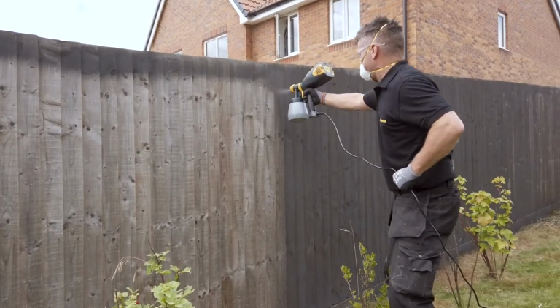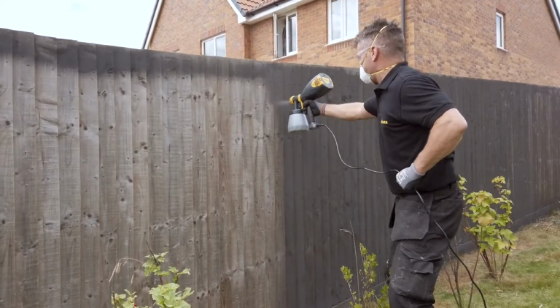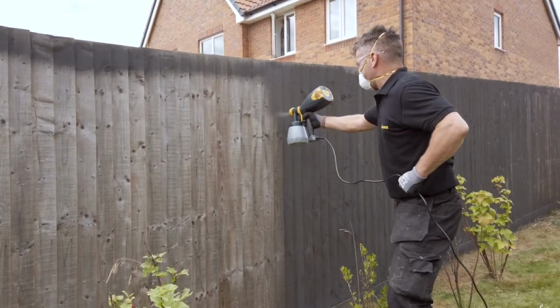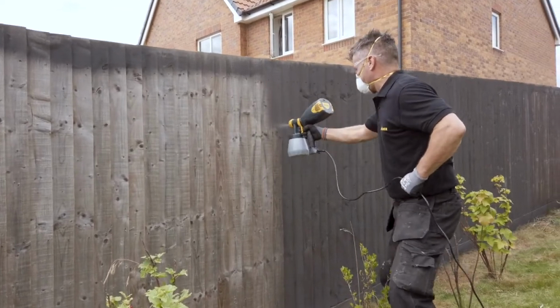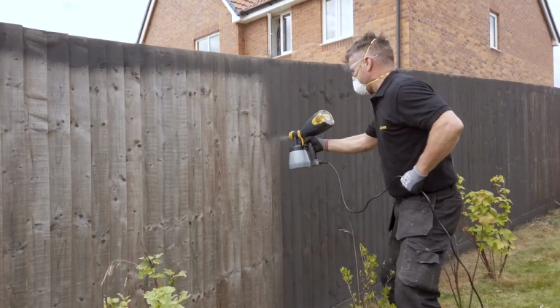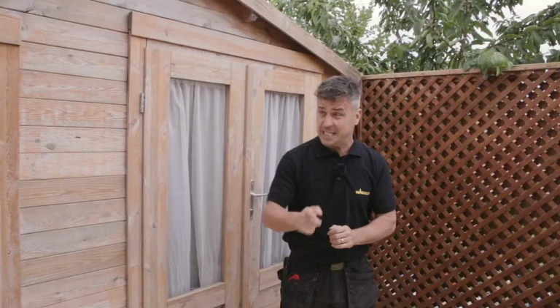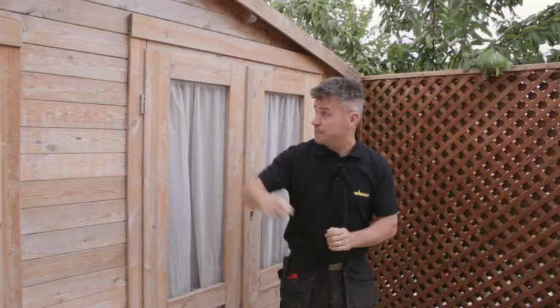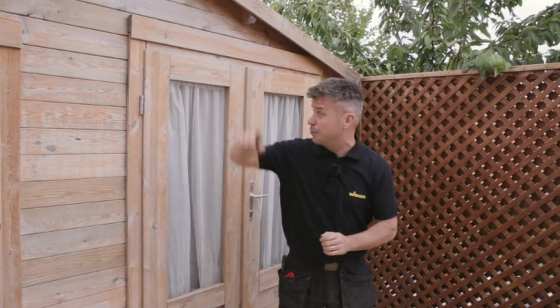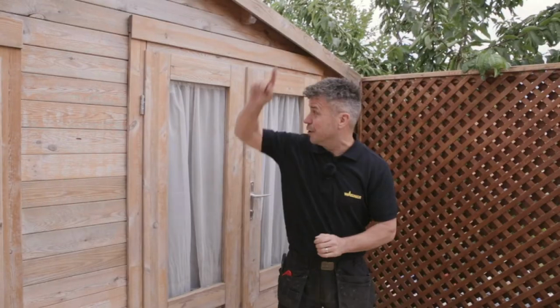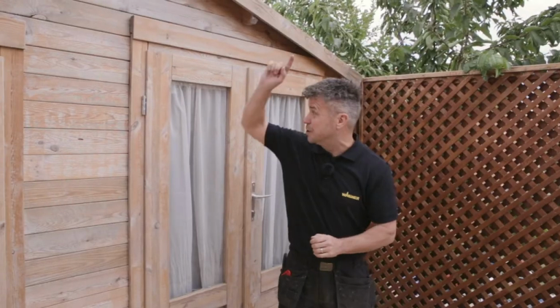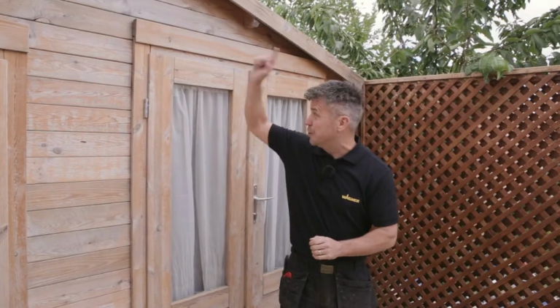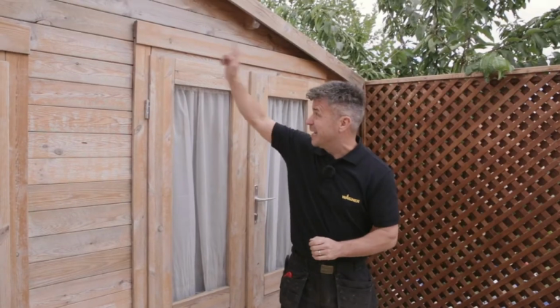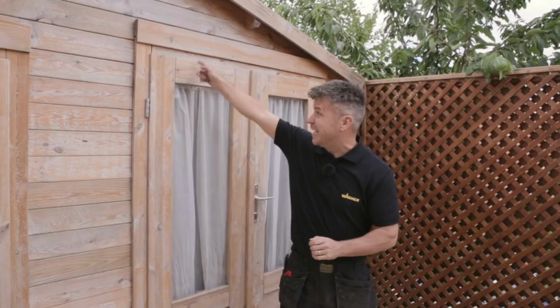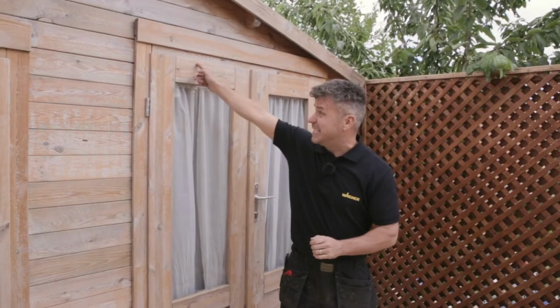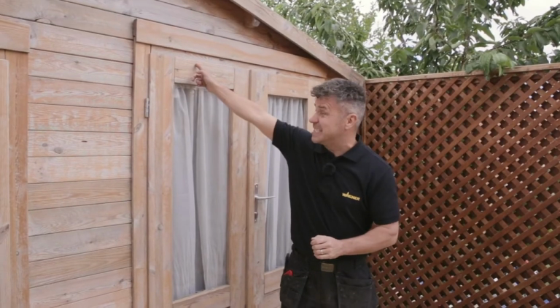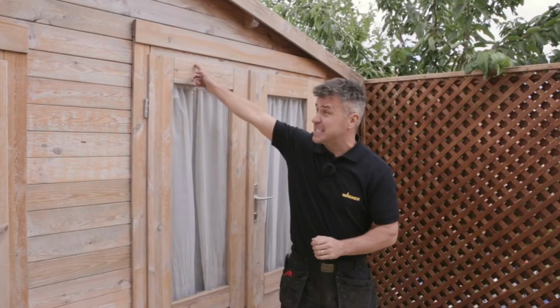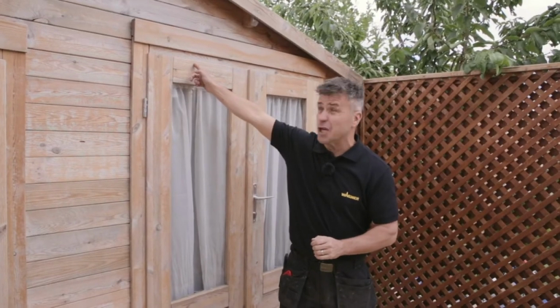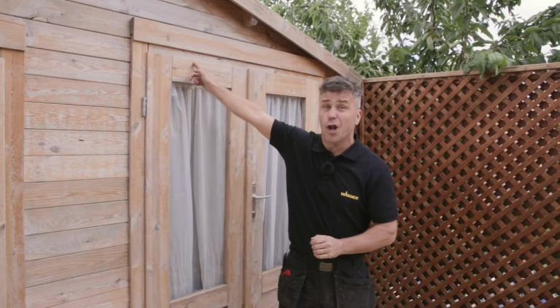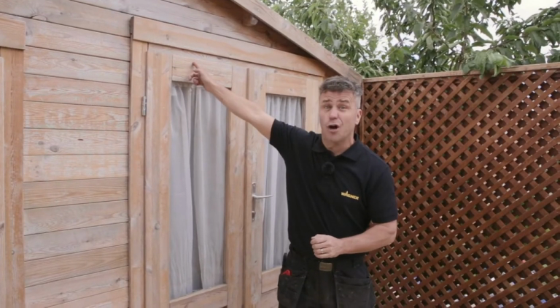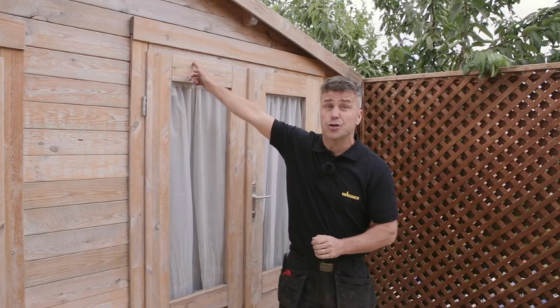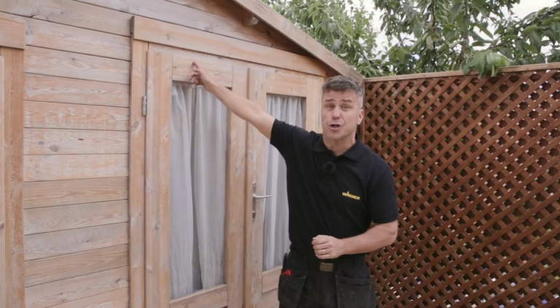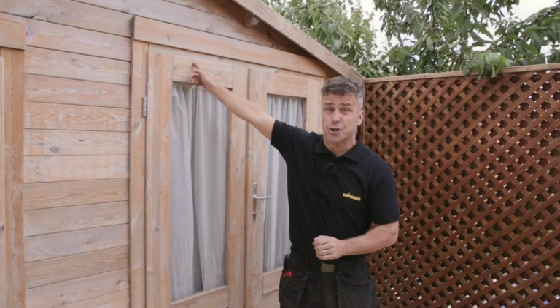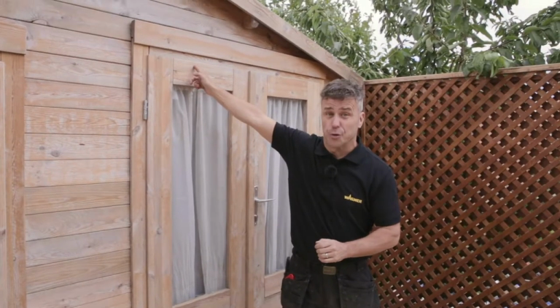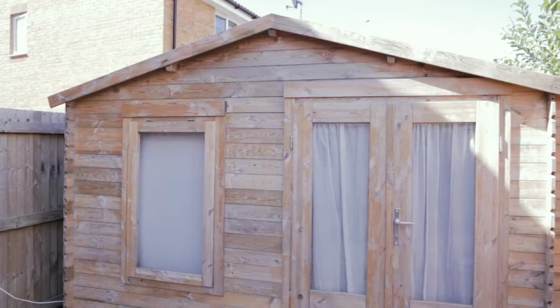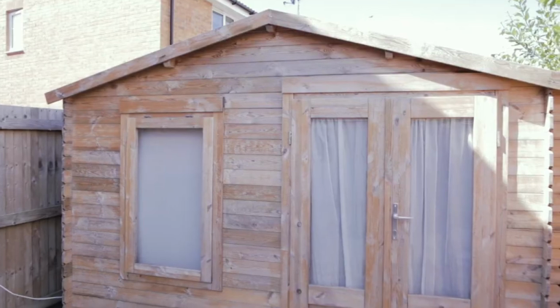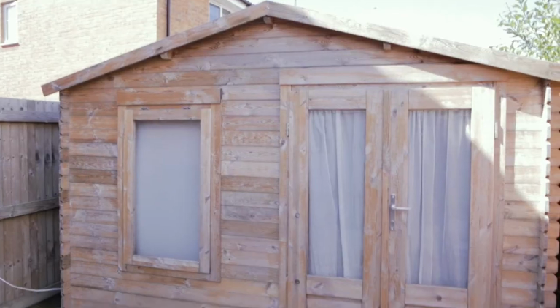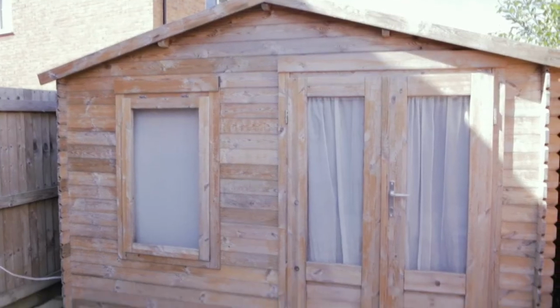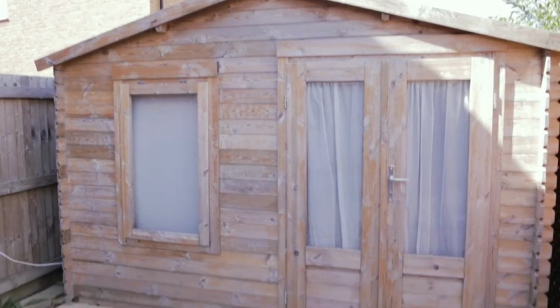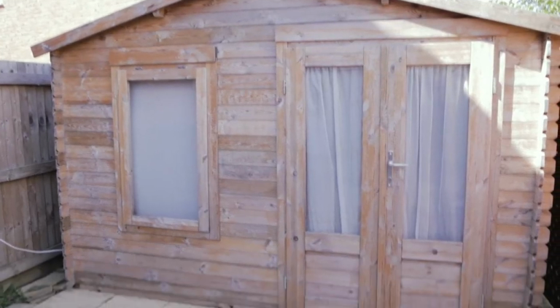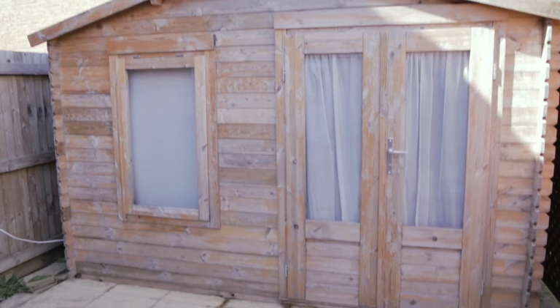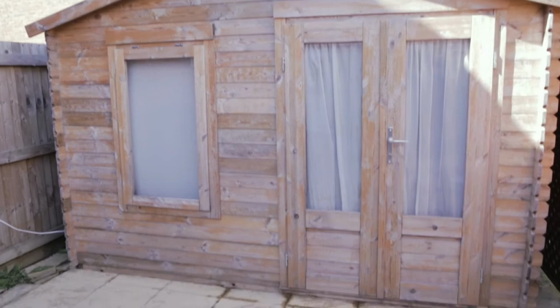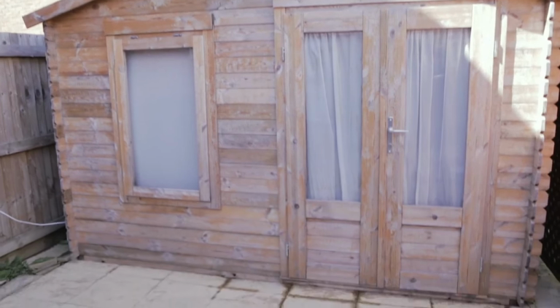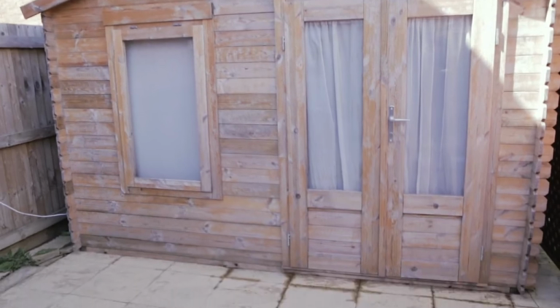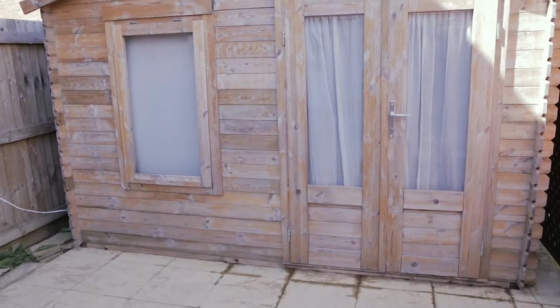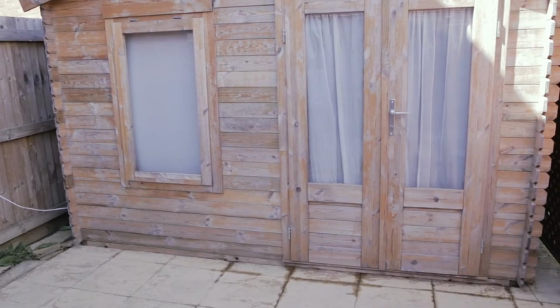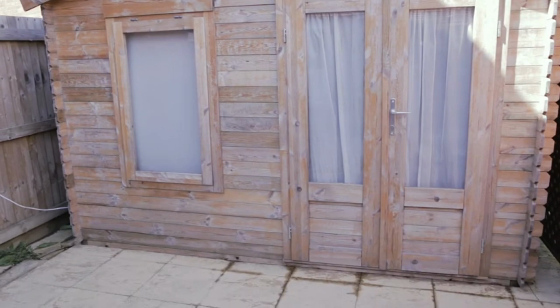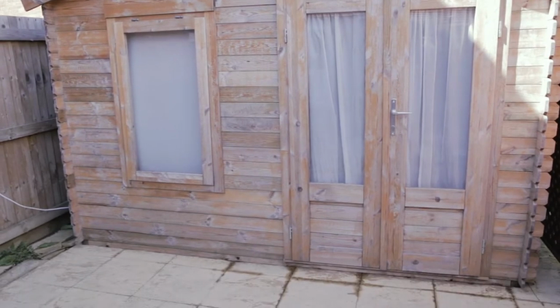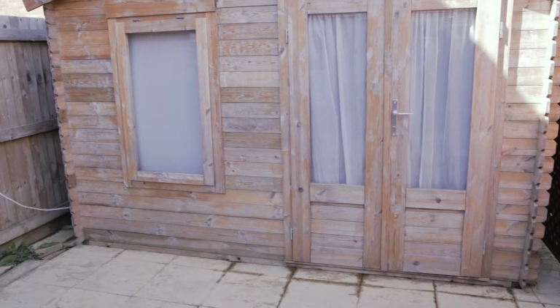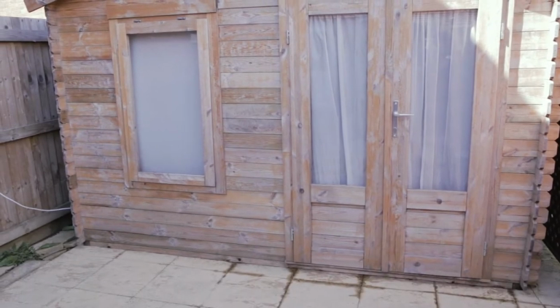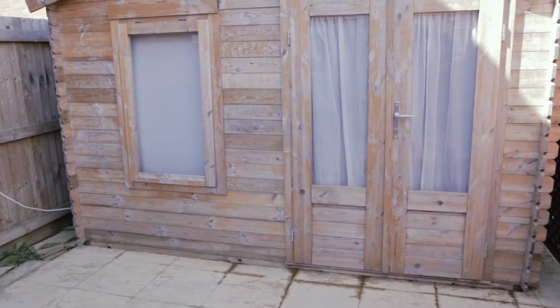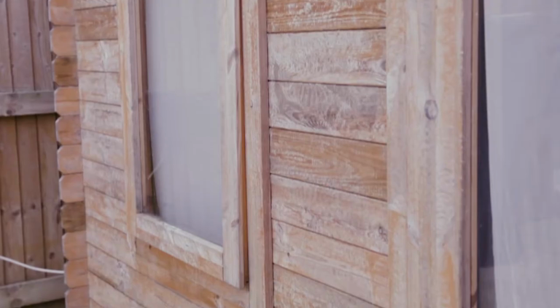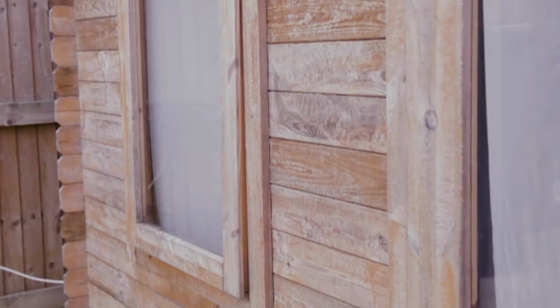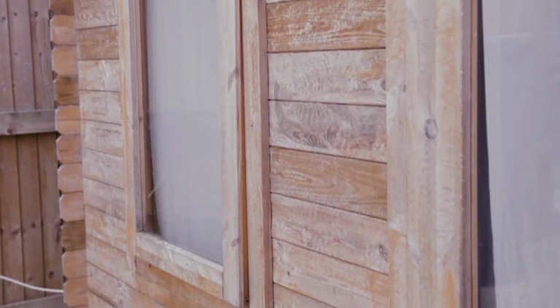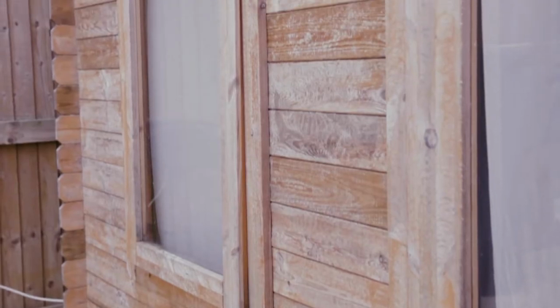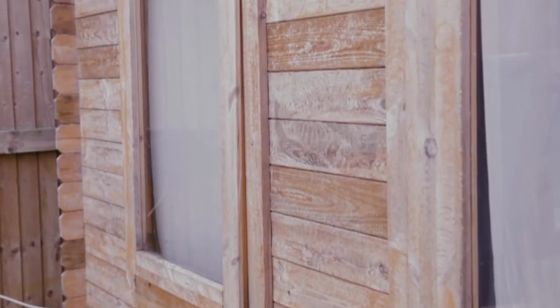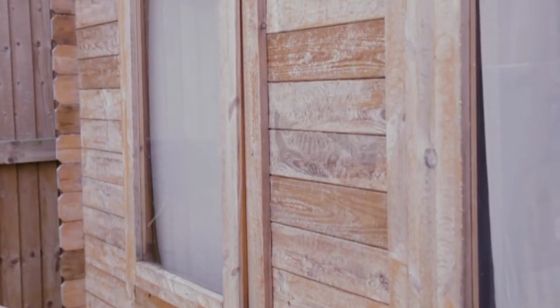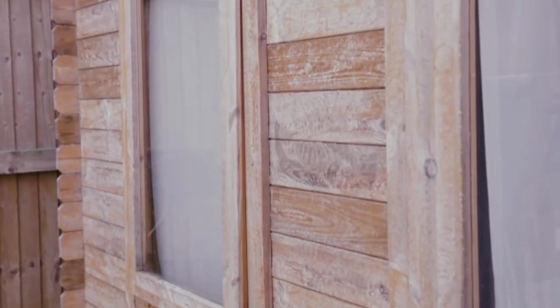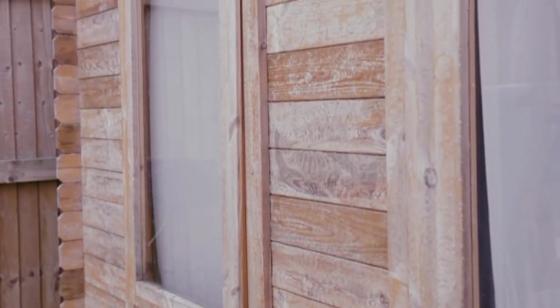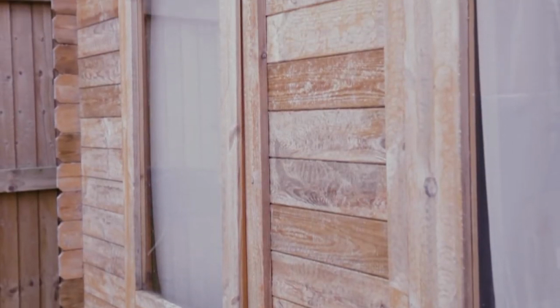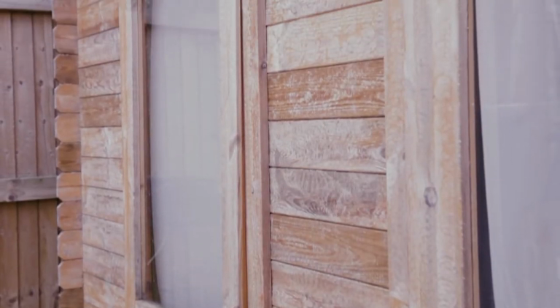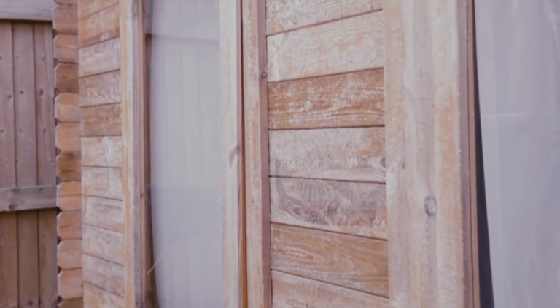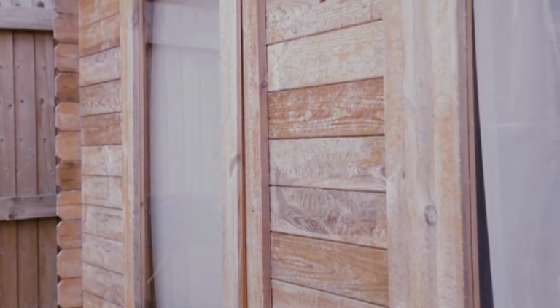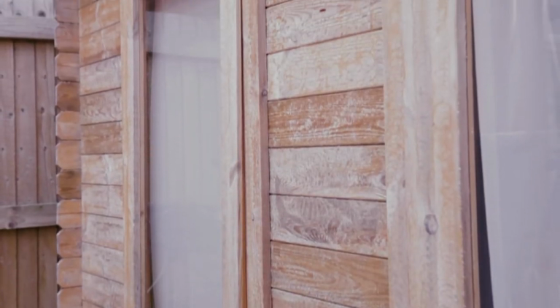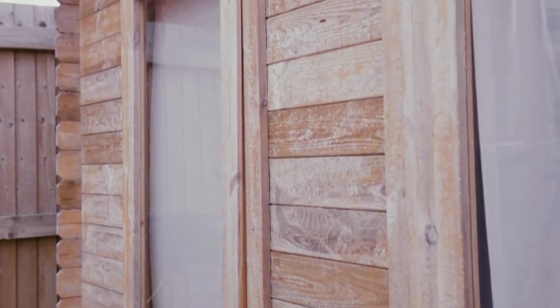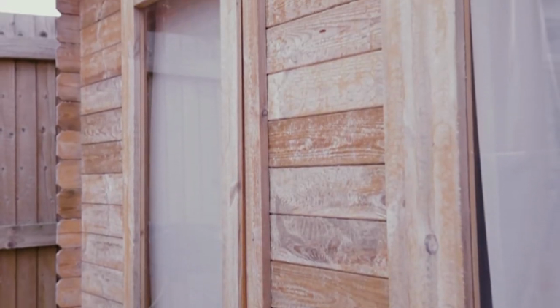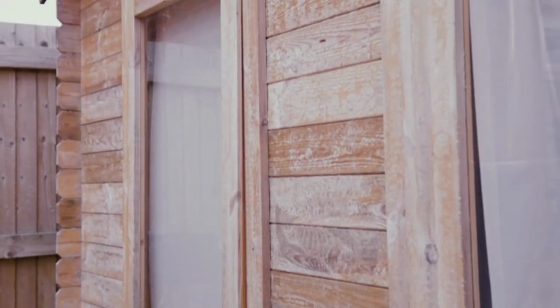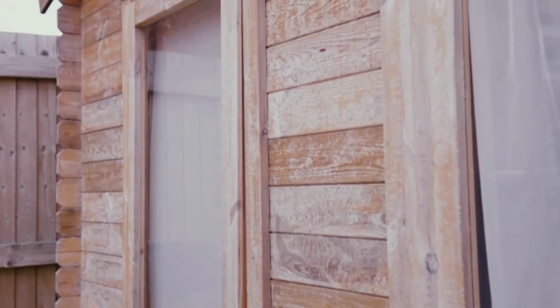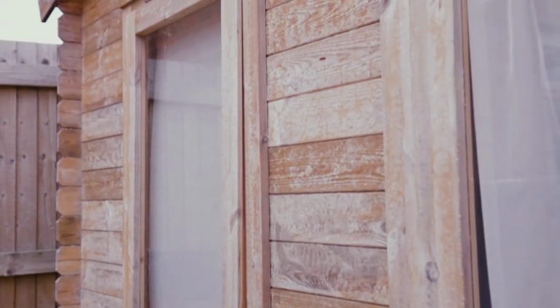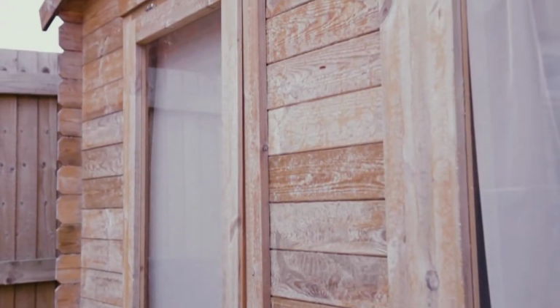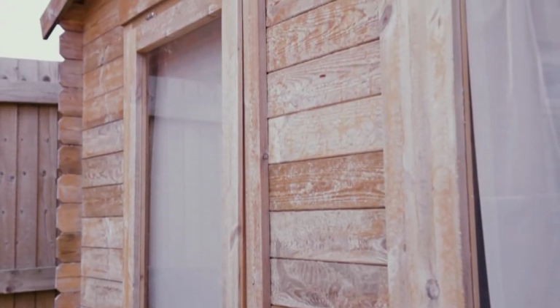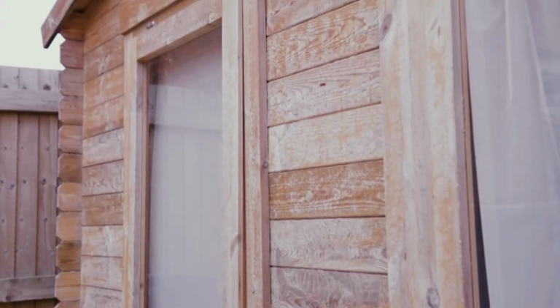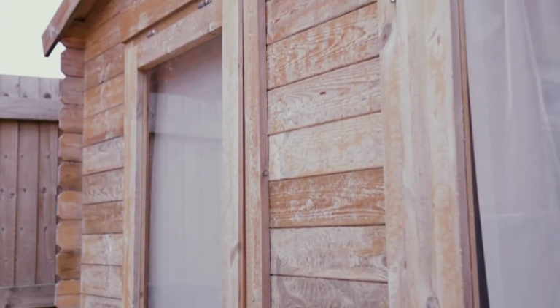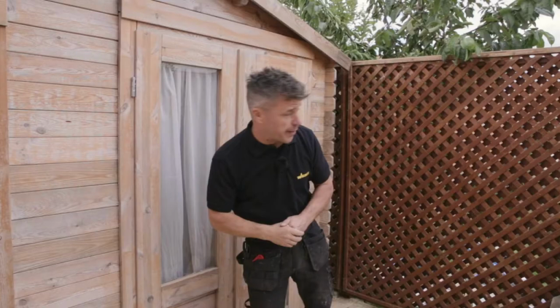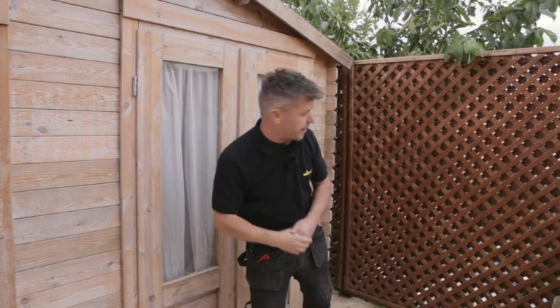The first item I'm going to do is this large summer house. It's been prepped, all I need to do is mask these windows and then I'm going to start paint spraying.